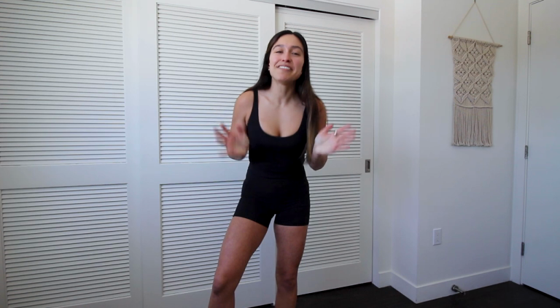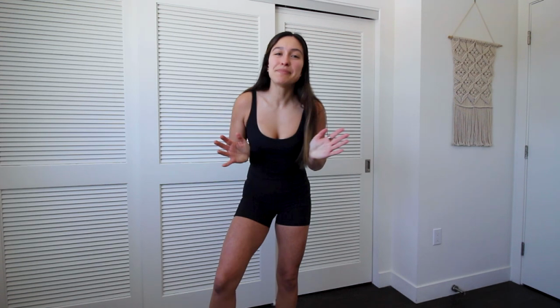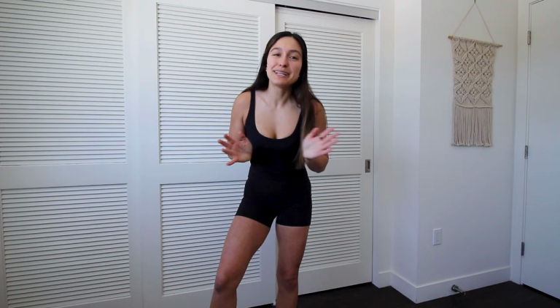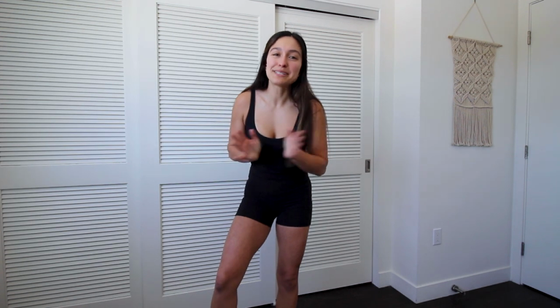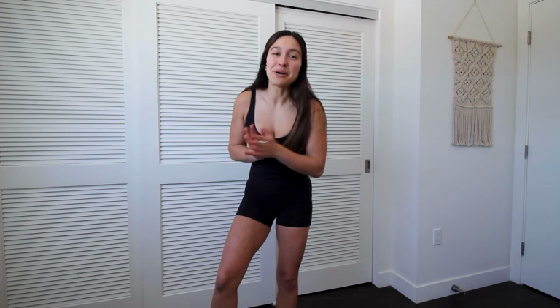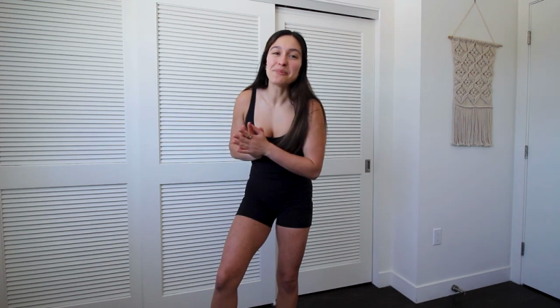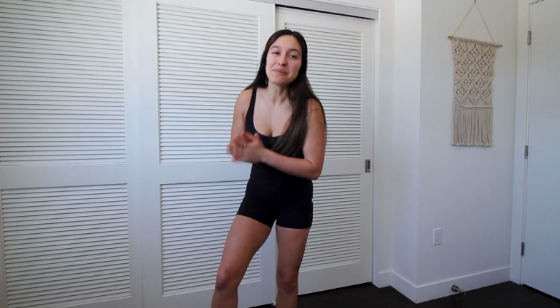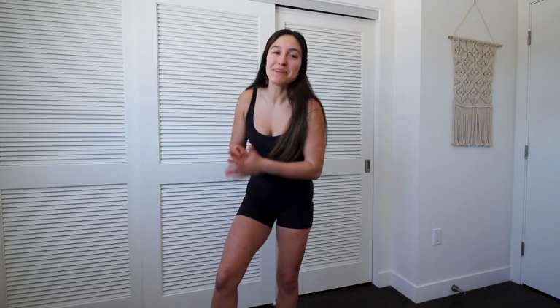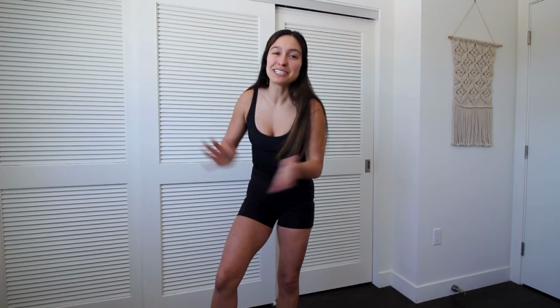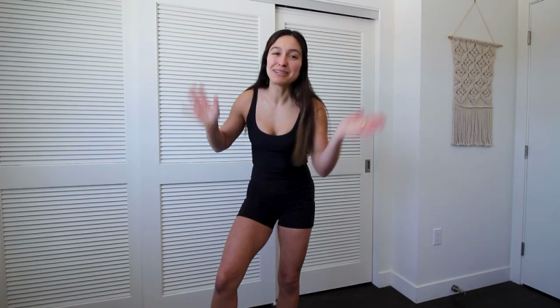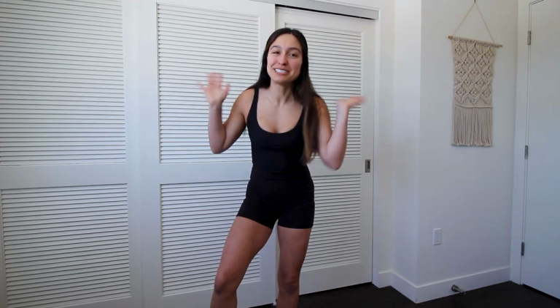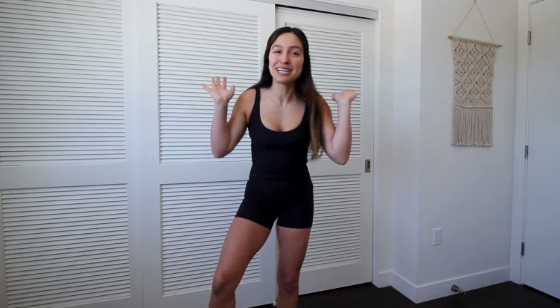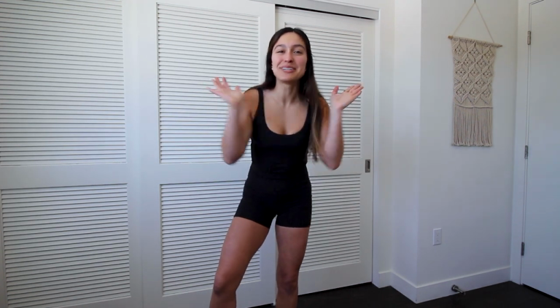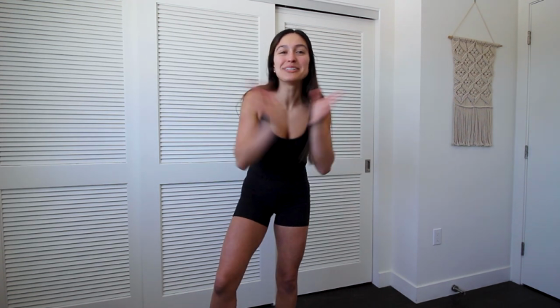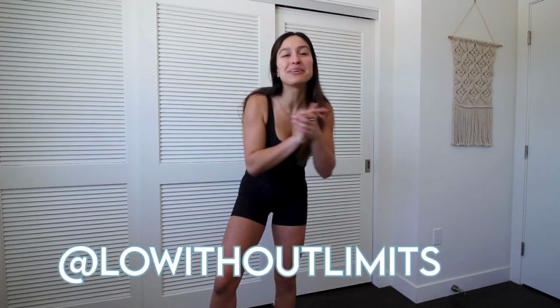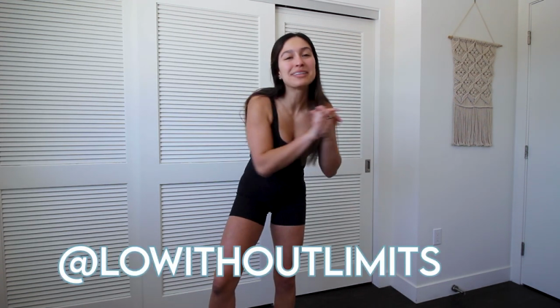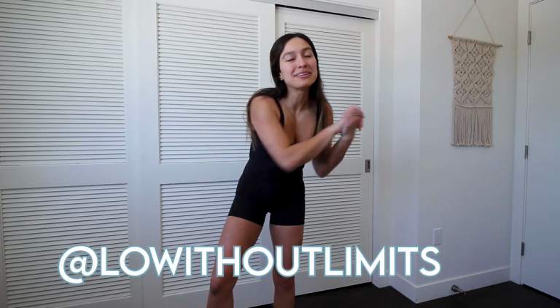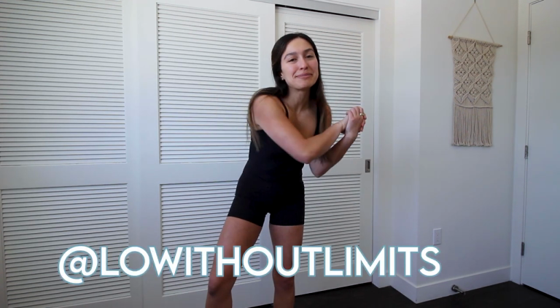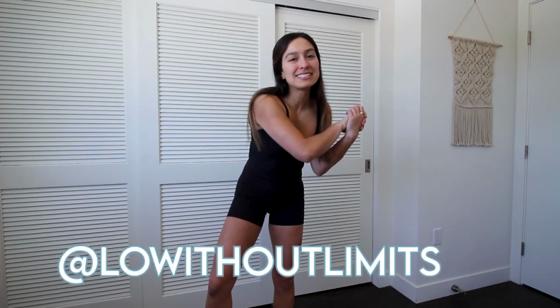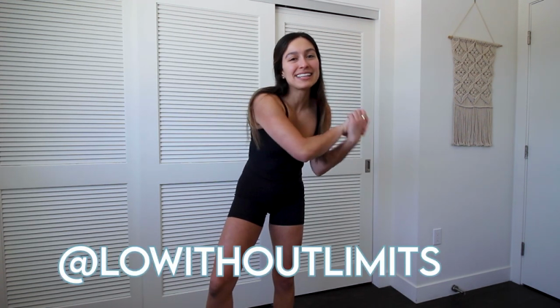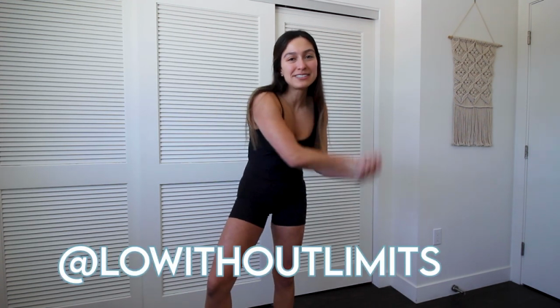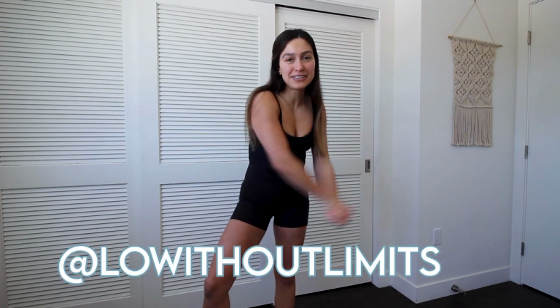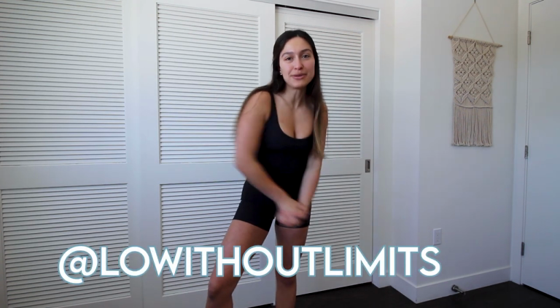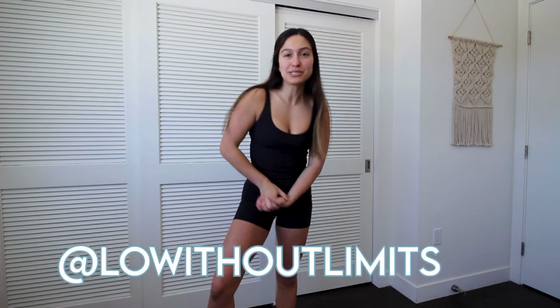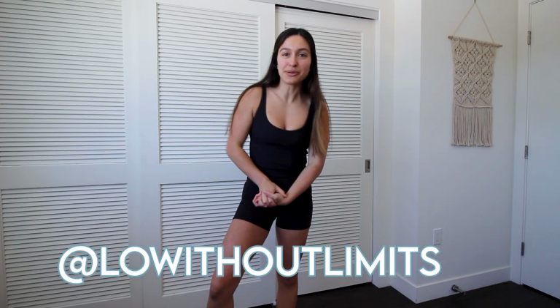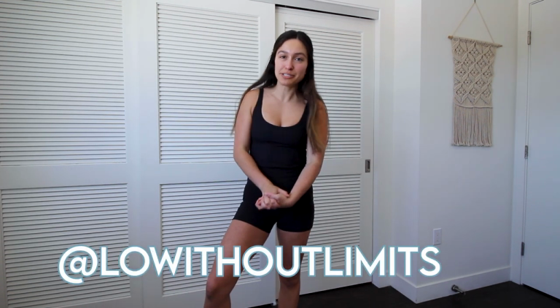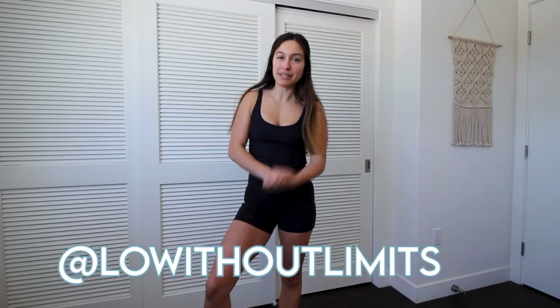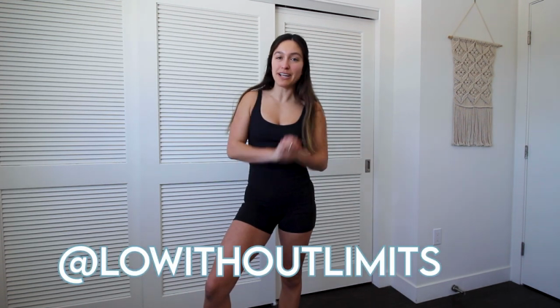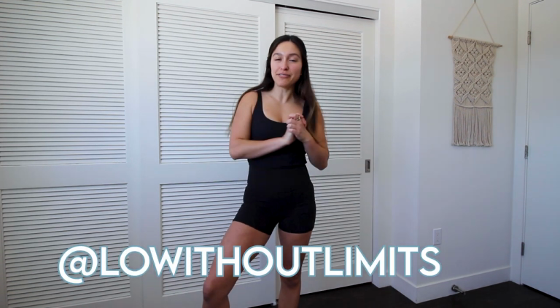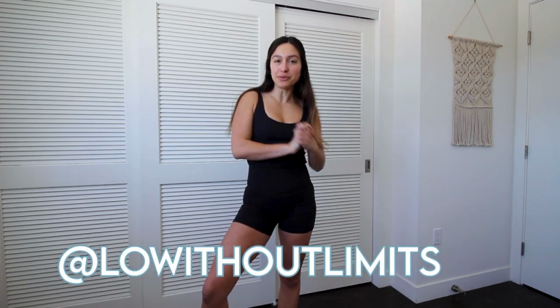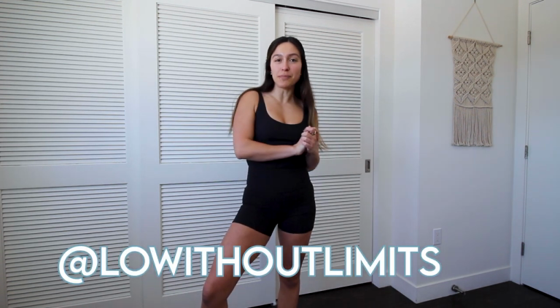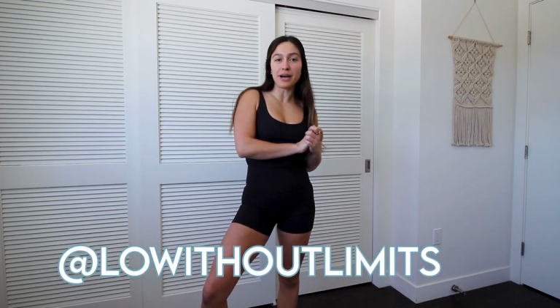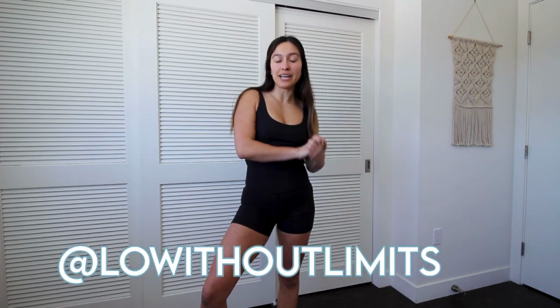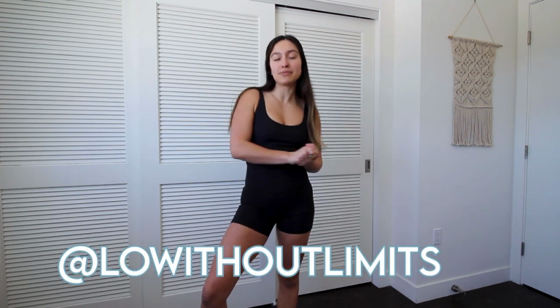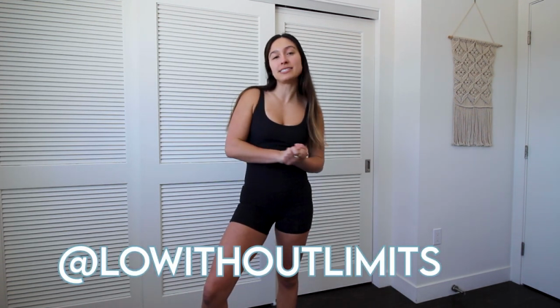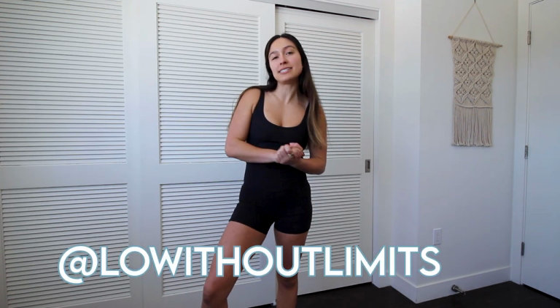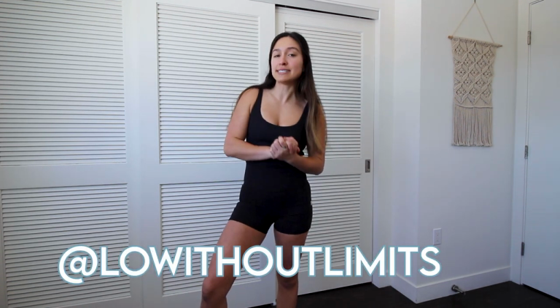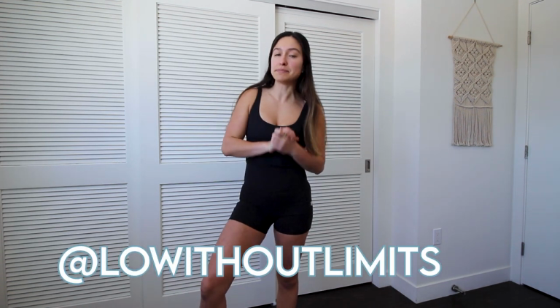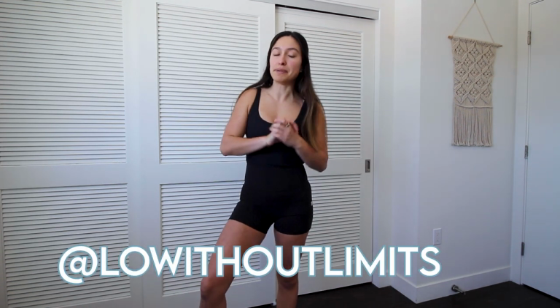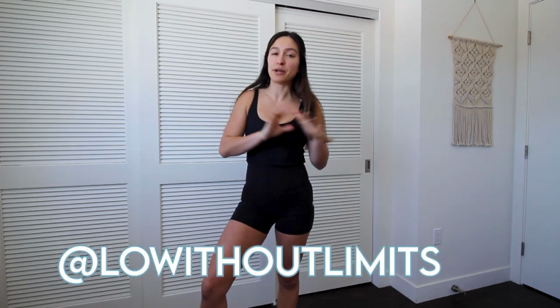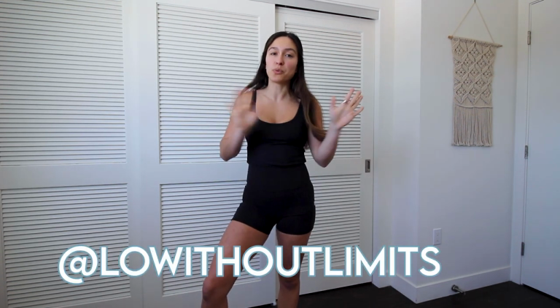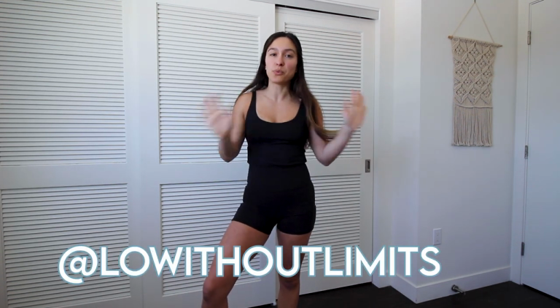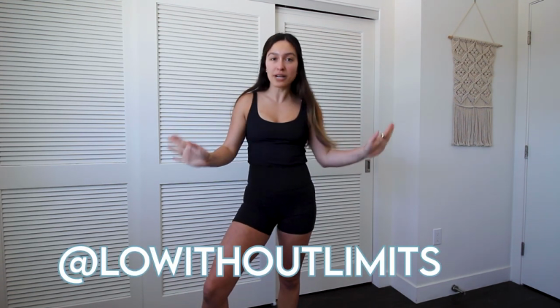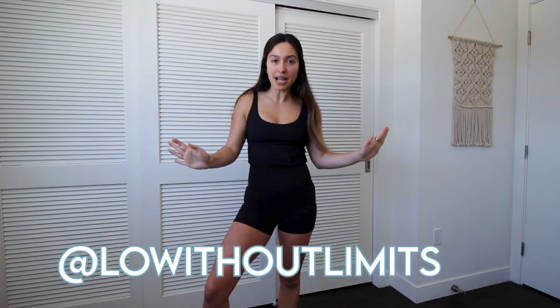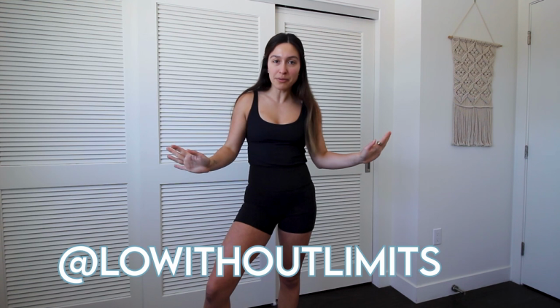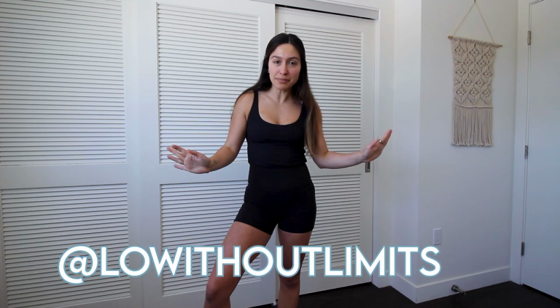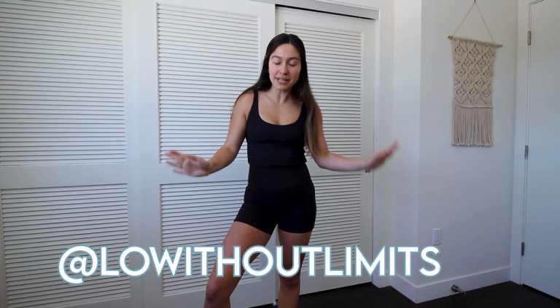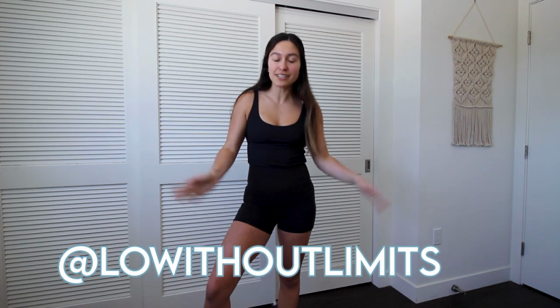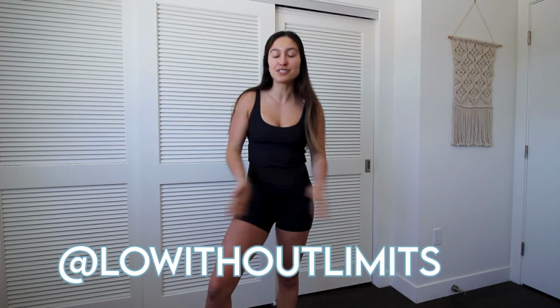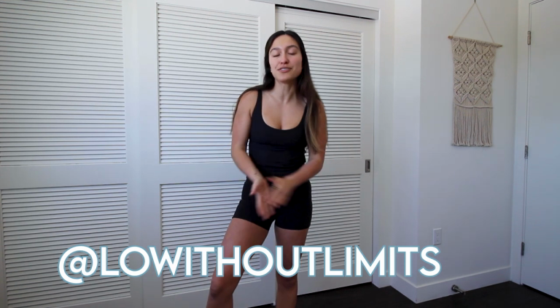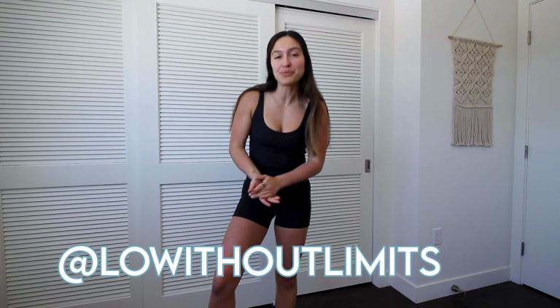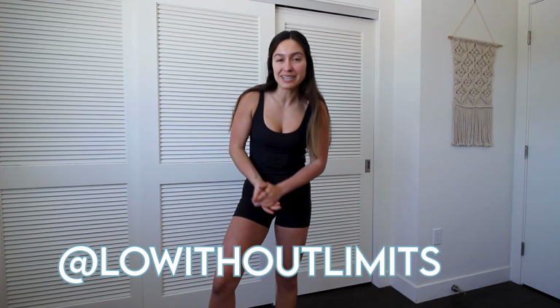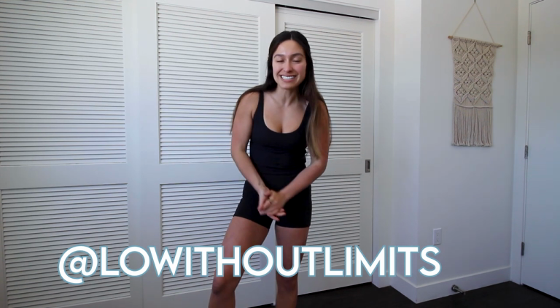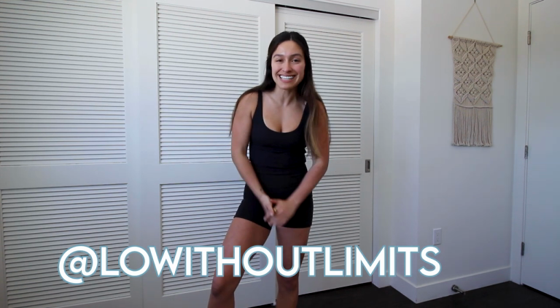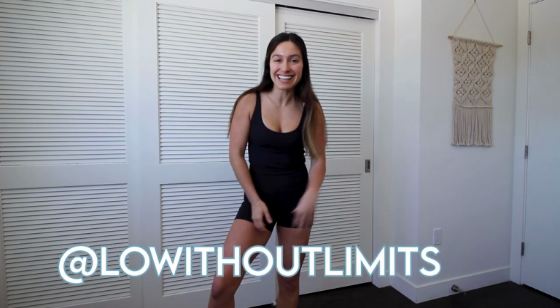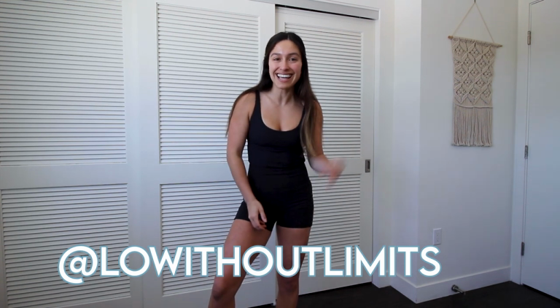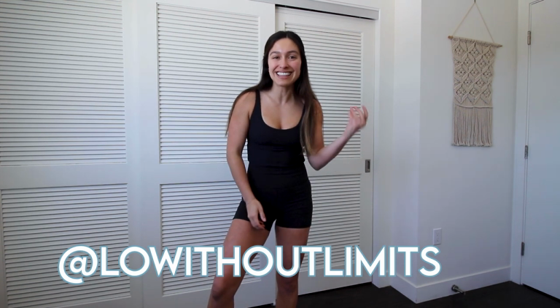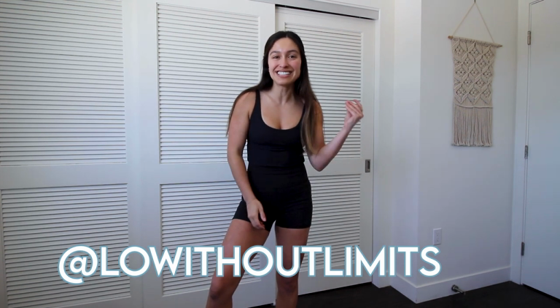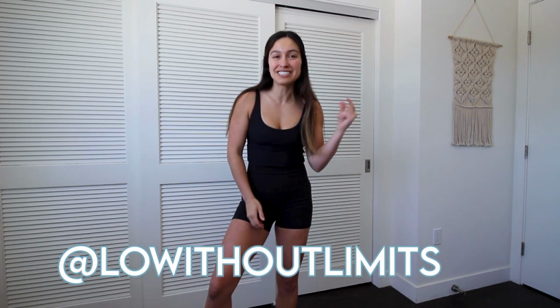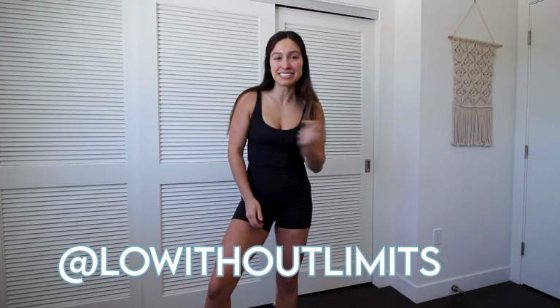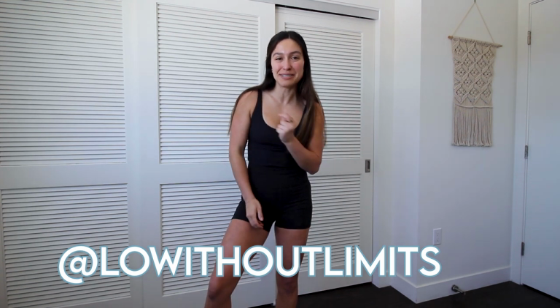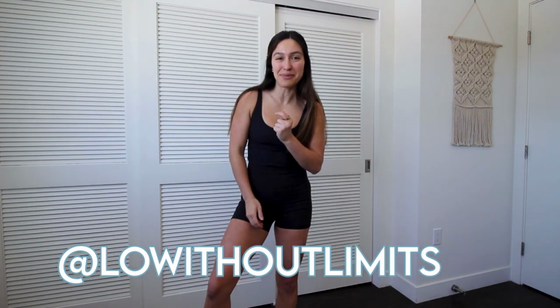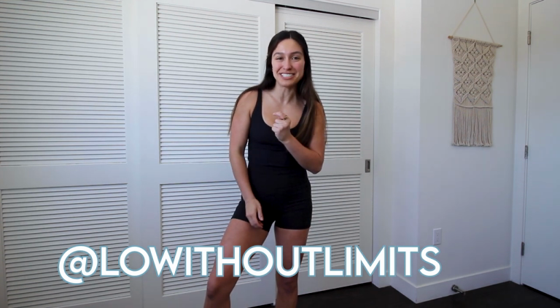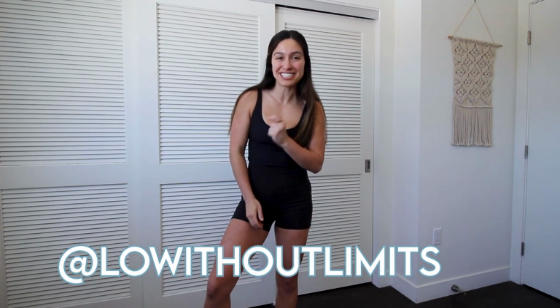Hey everybody, it's Lo, welcome back to my channel. This video is going to be a full body resistance band workout with me, so if you want to see that, then just keep watching.